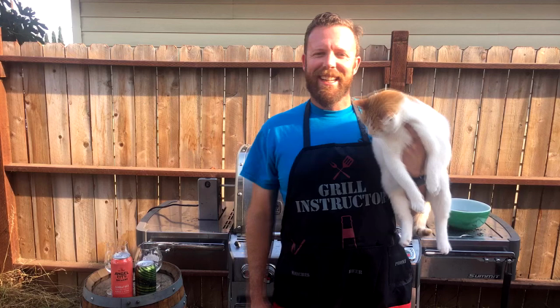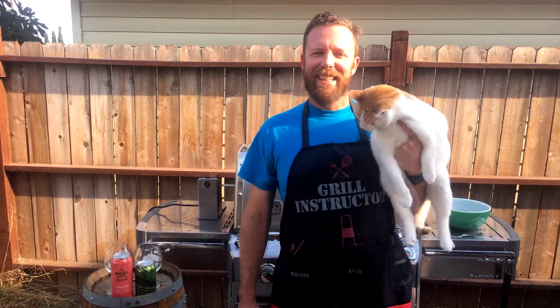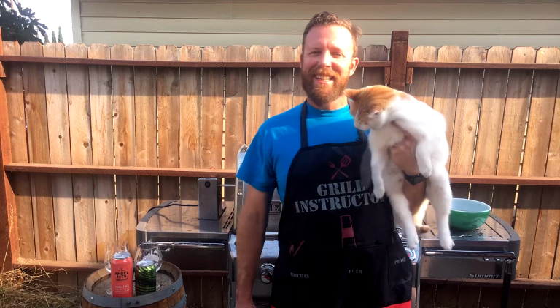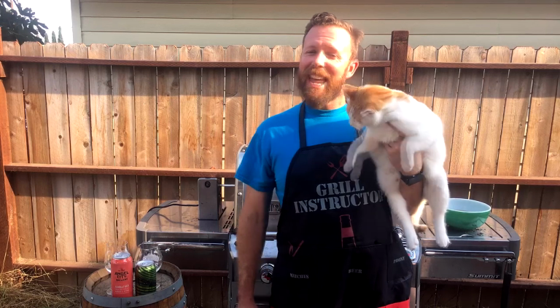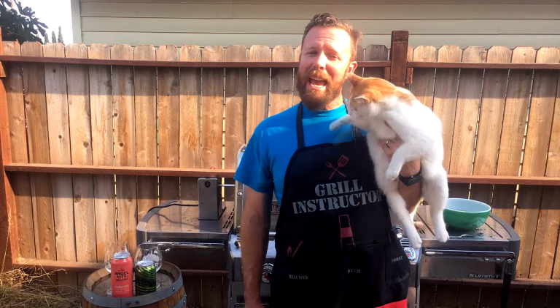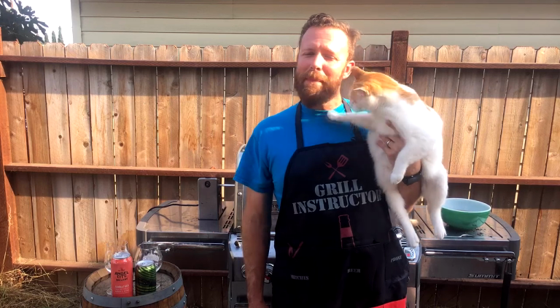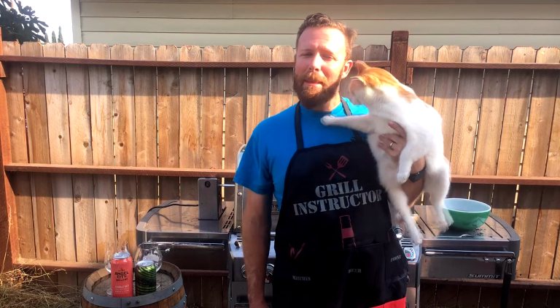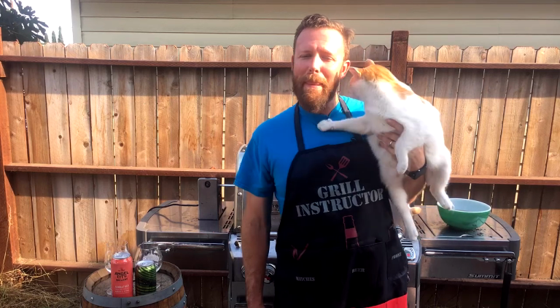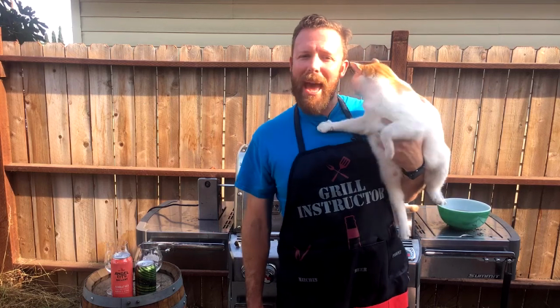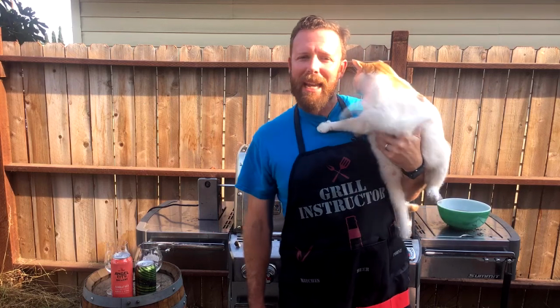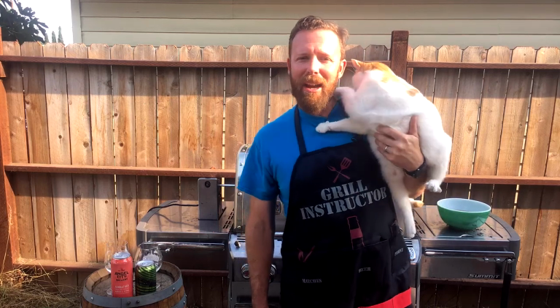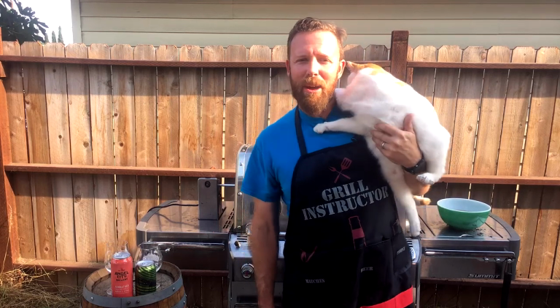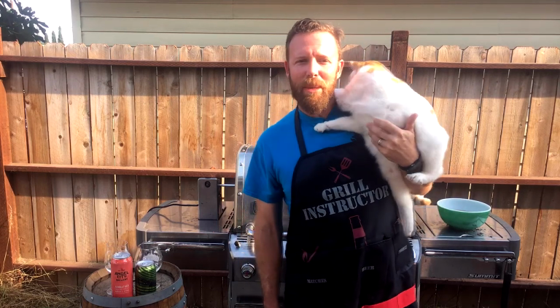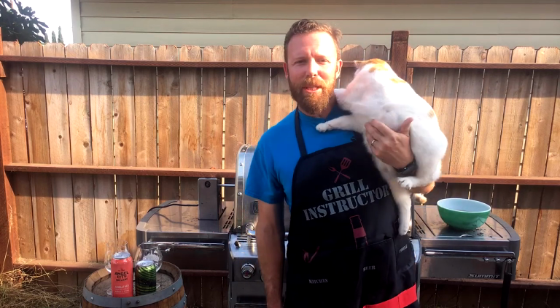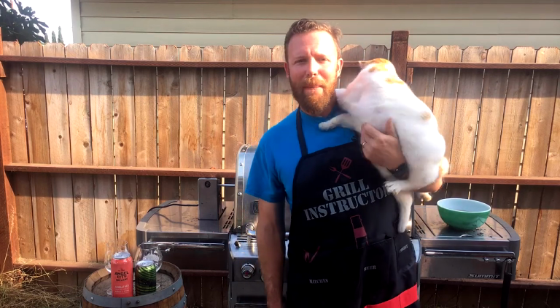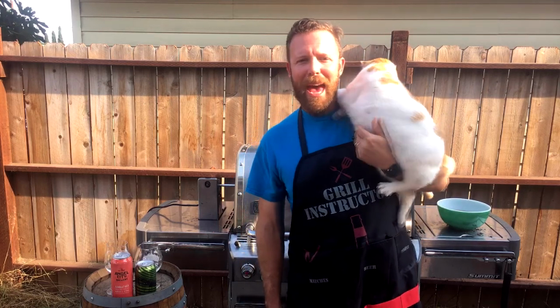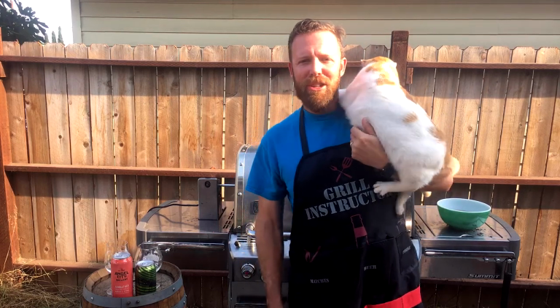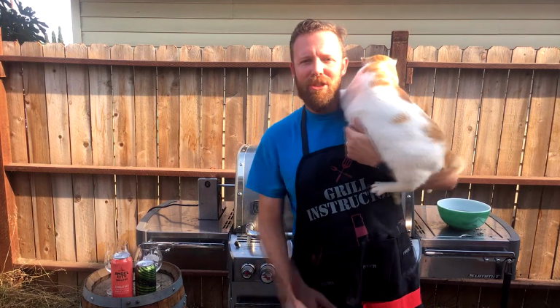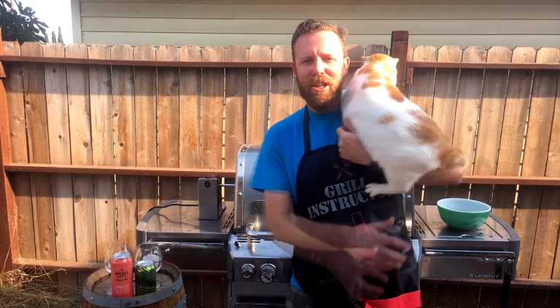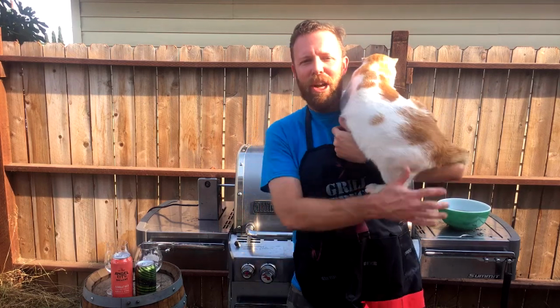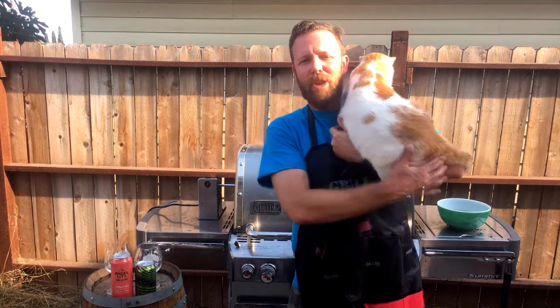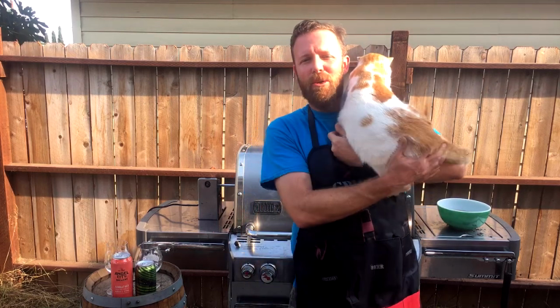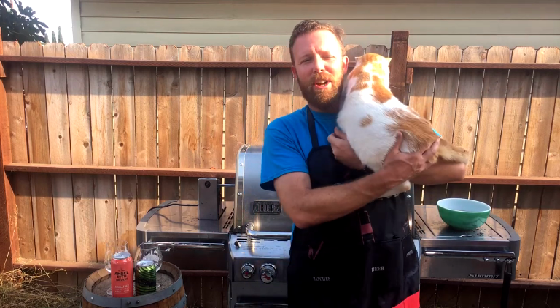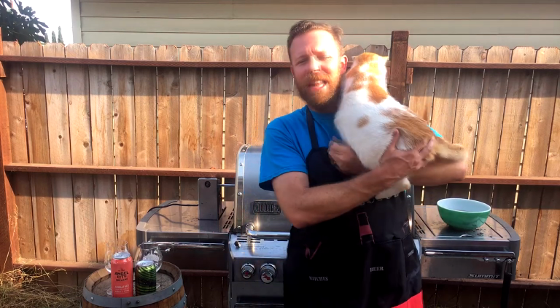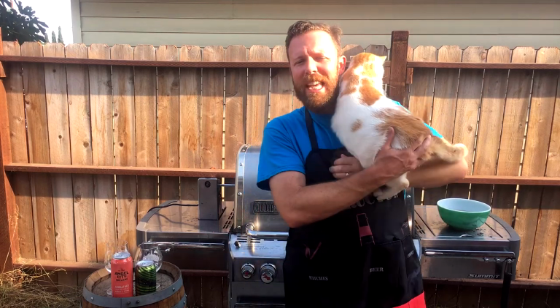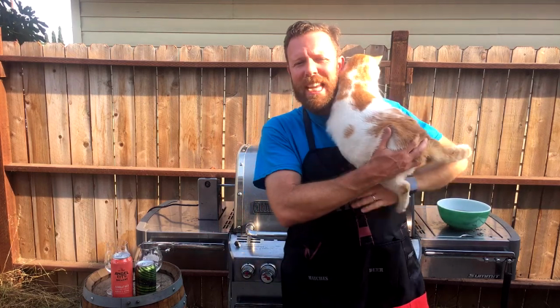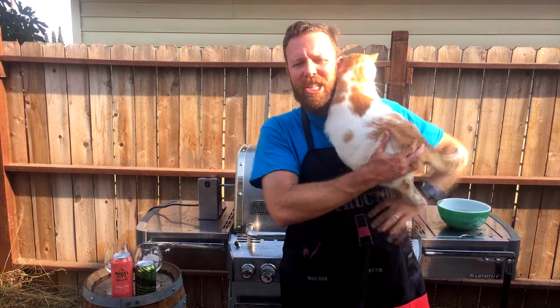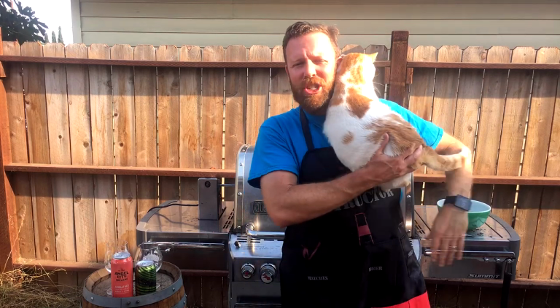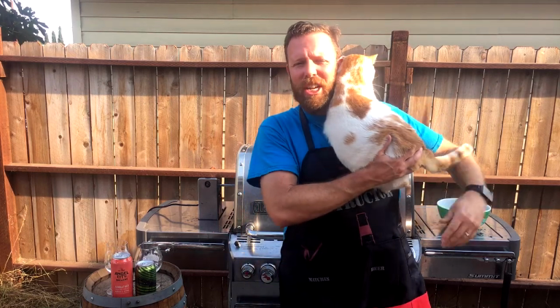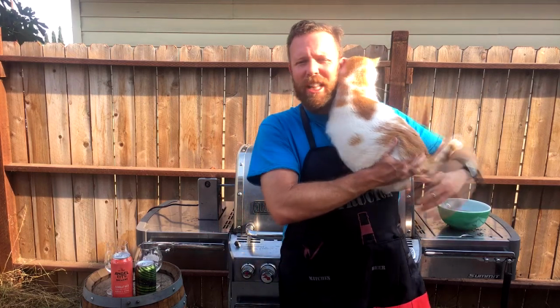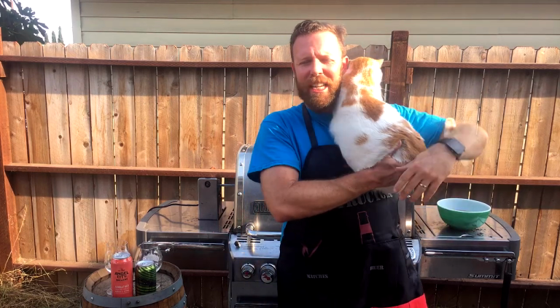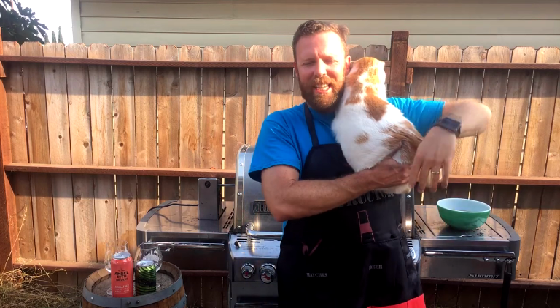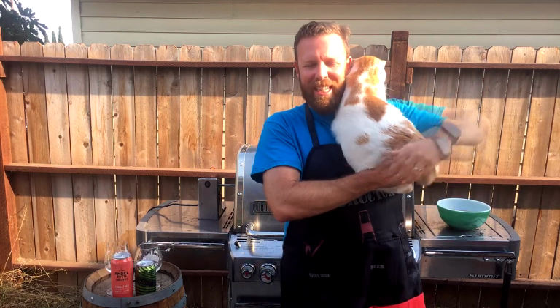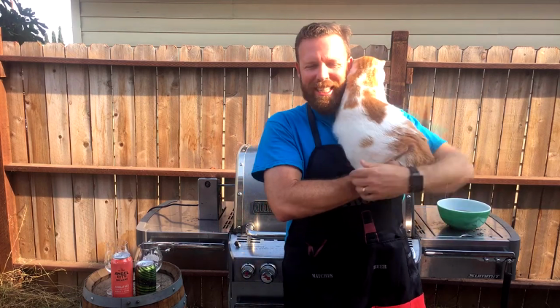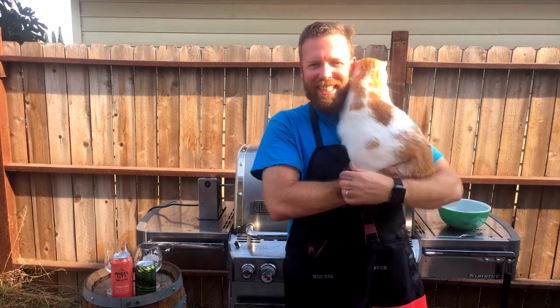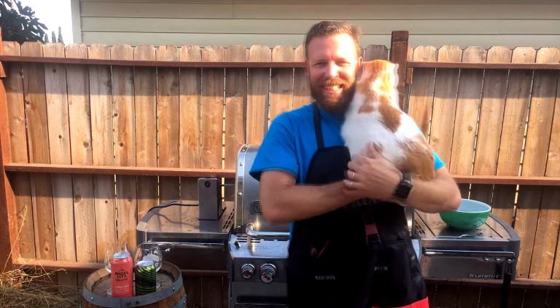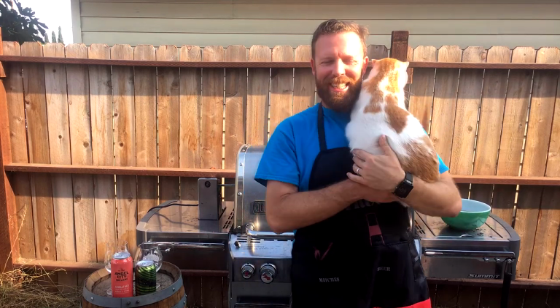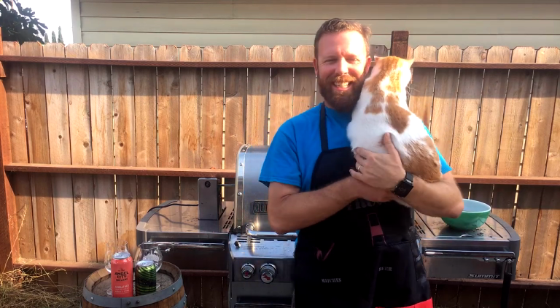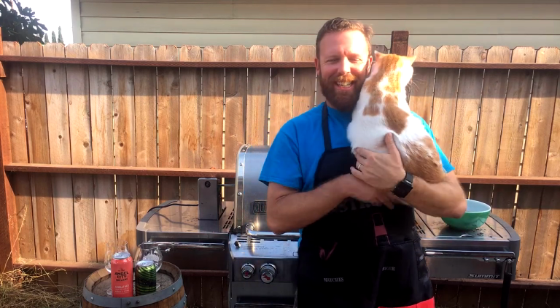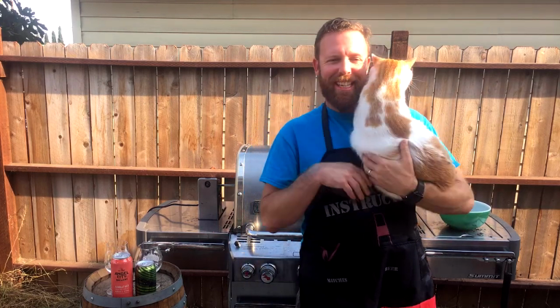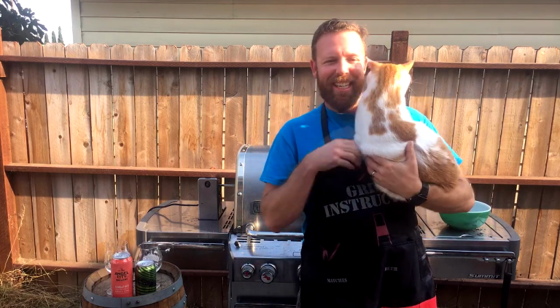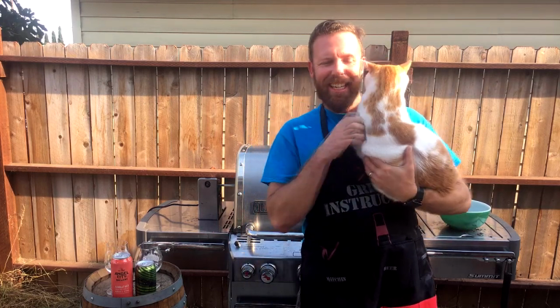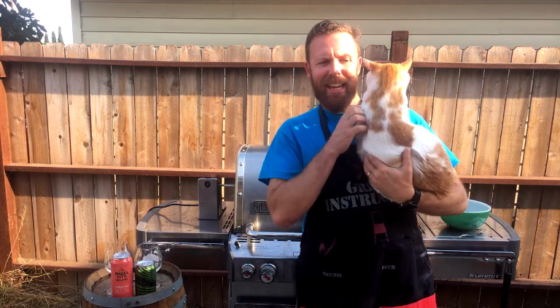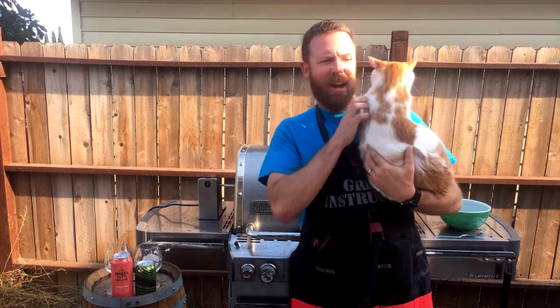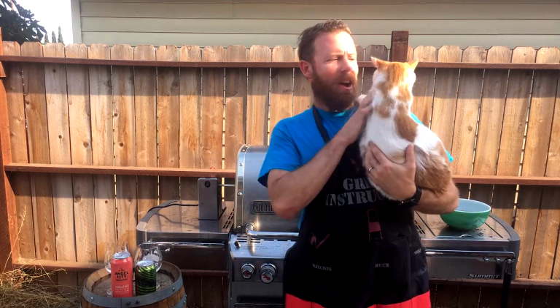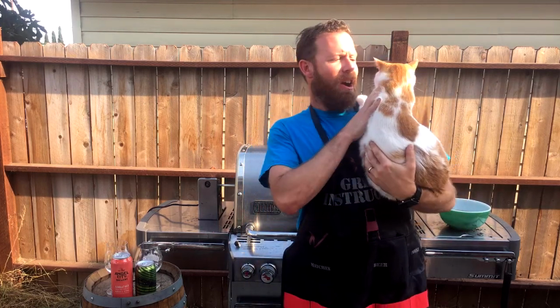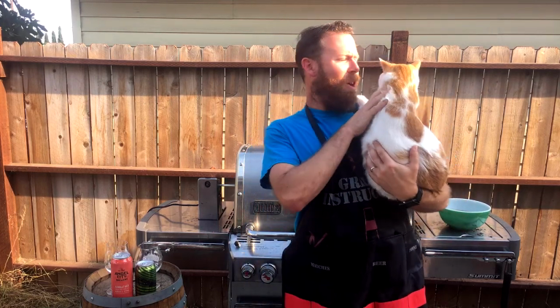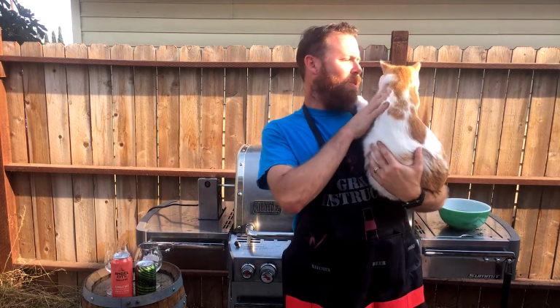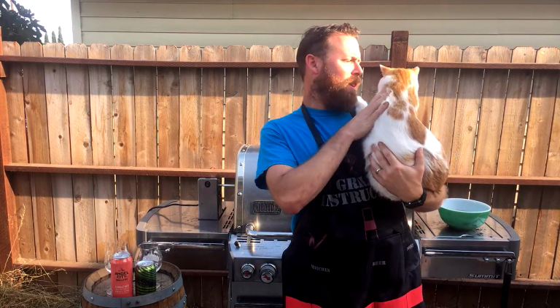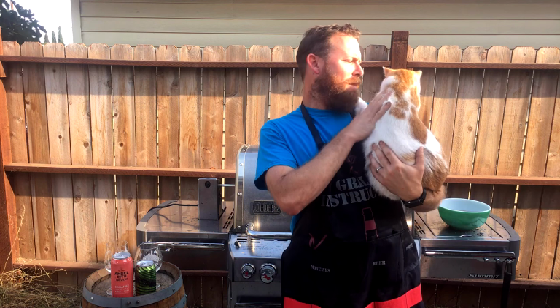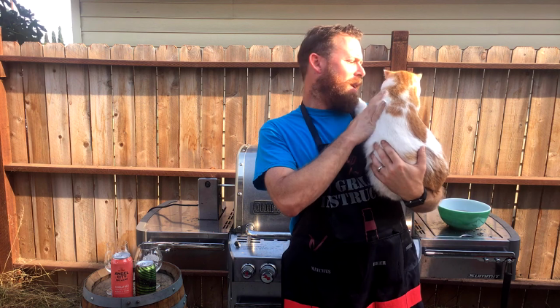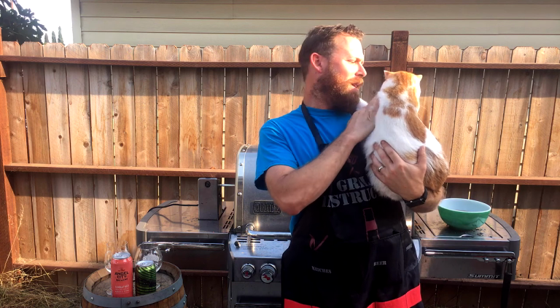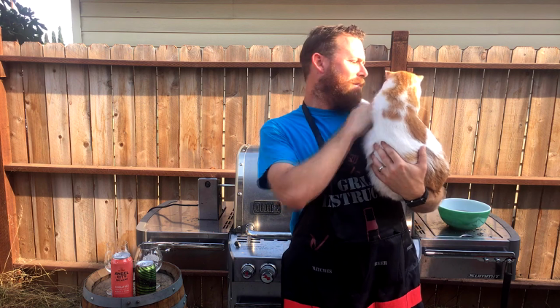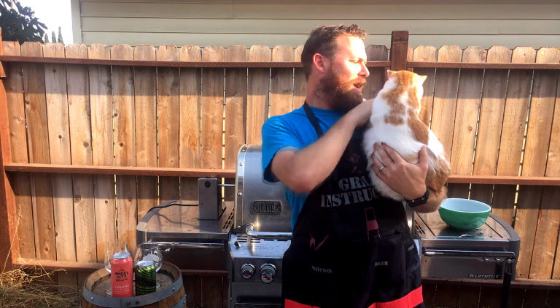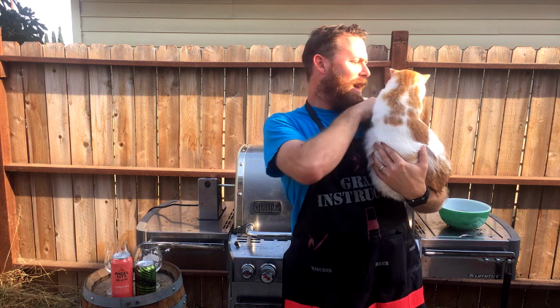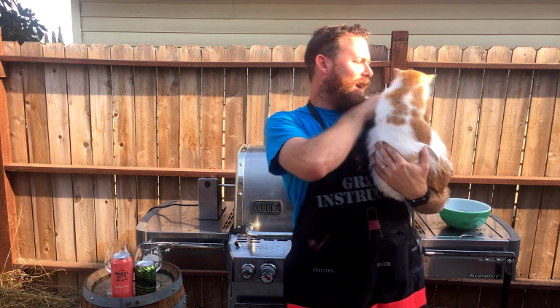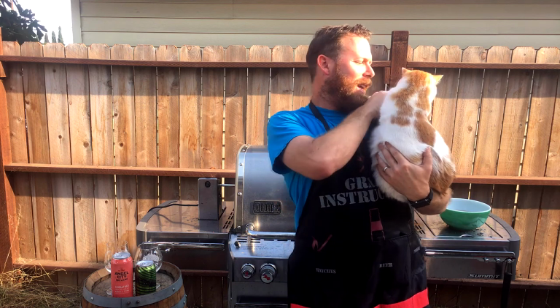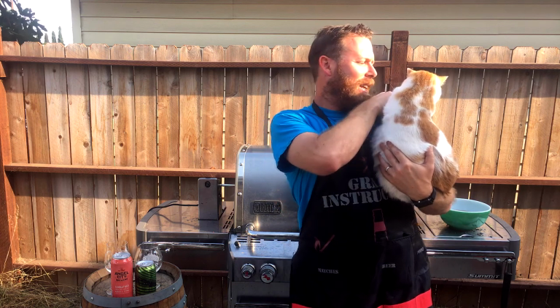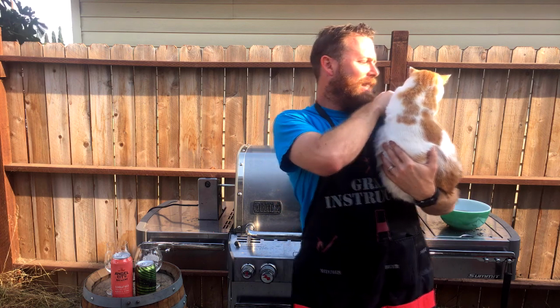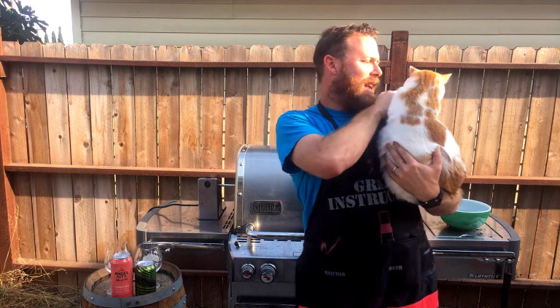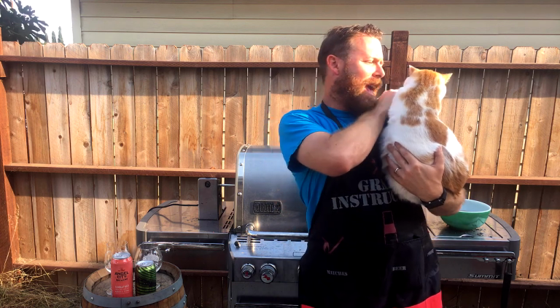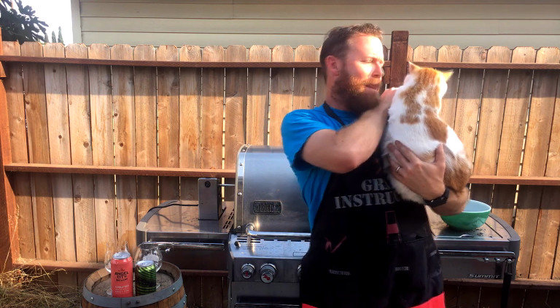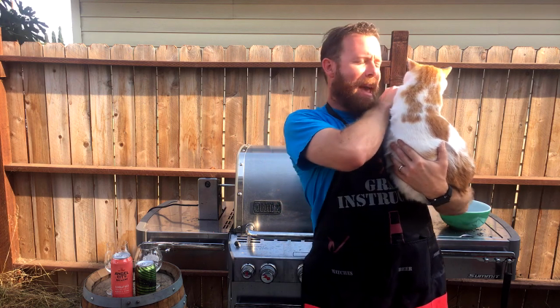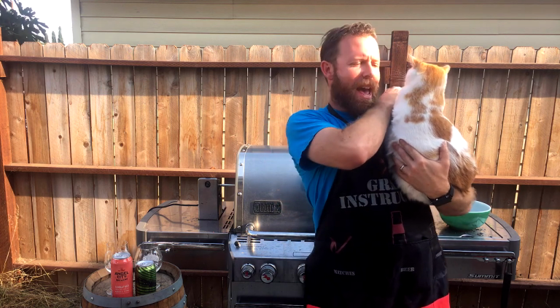Today I'm in the backyard with Sebastian, grilling and chilling. Oh, come on, buddy. It's not that bad.